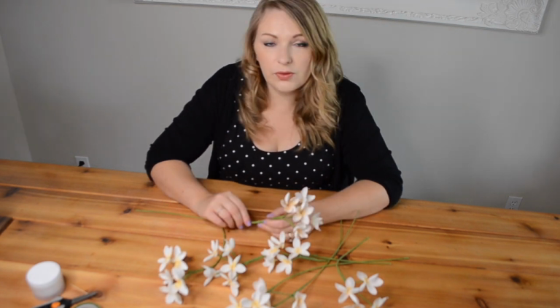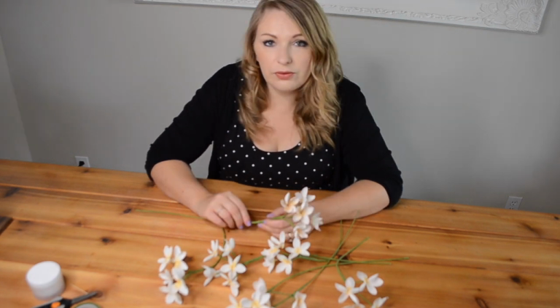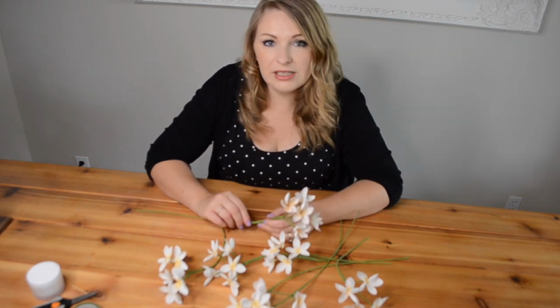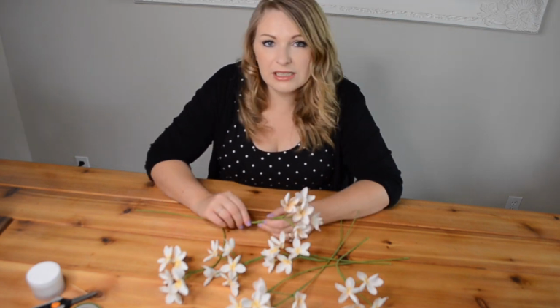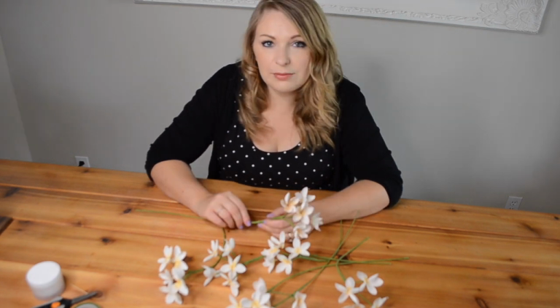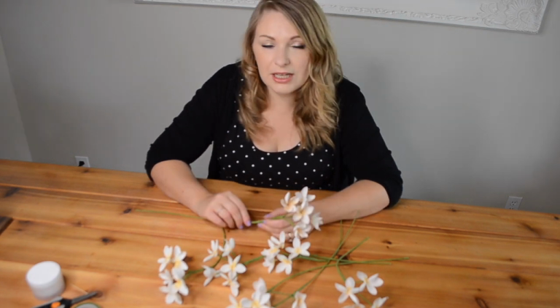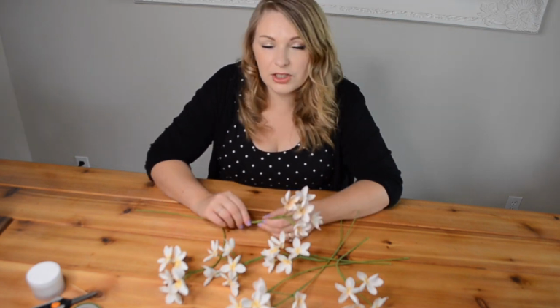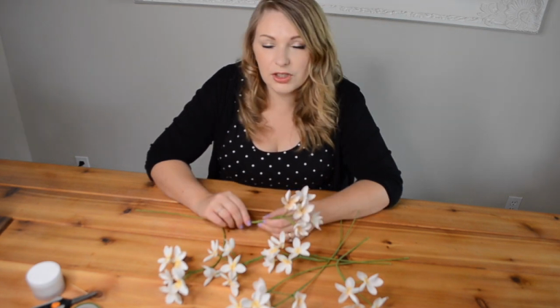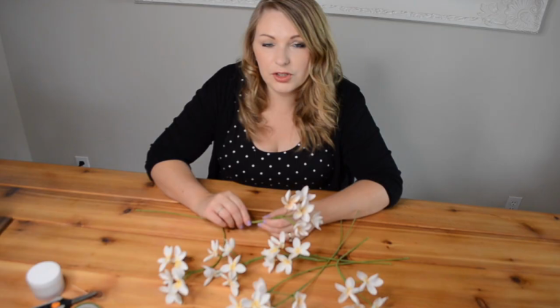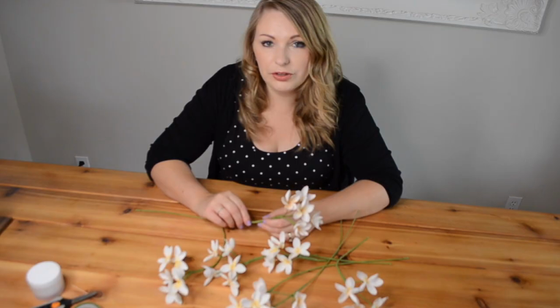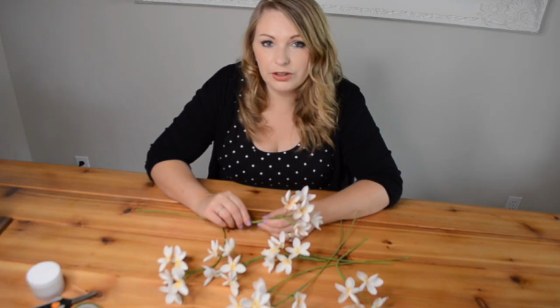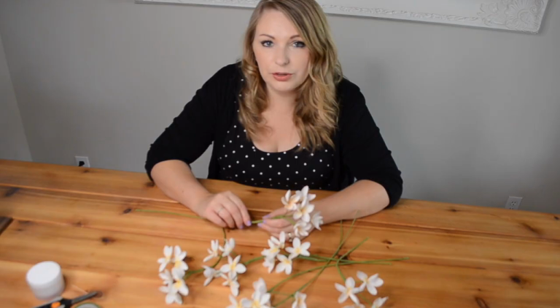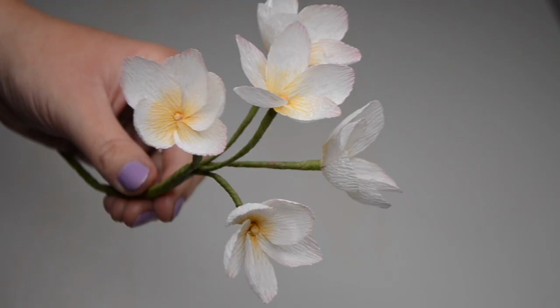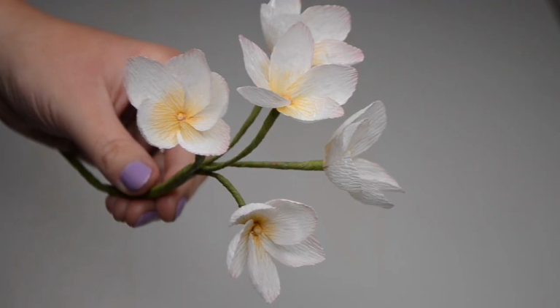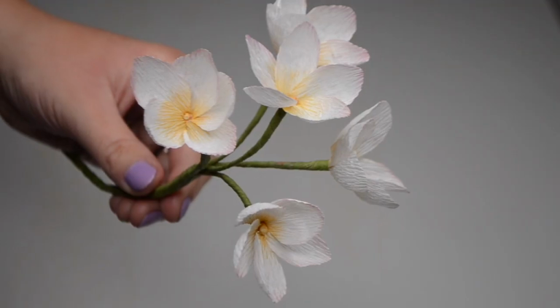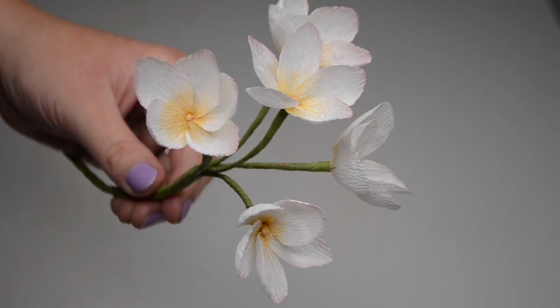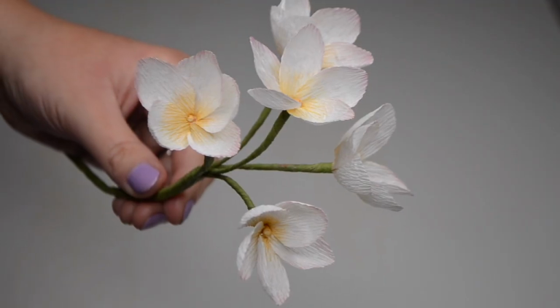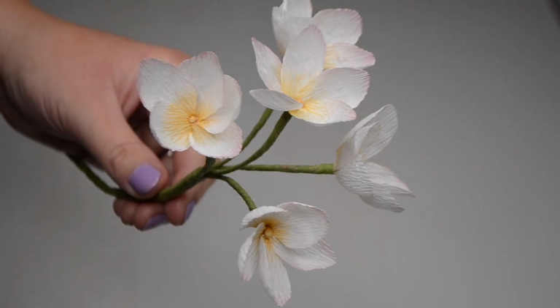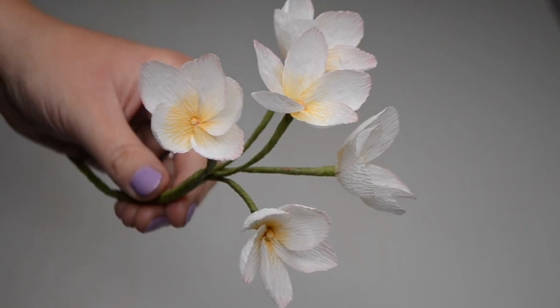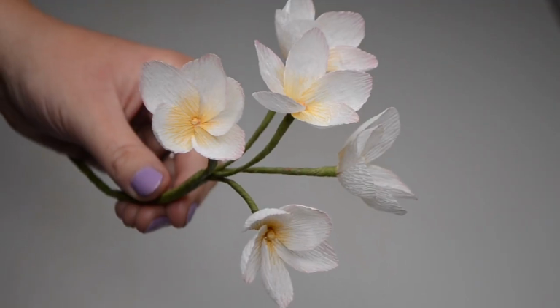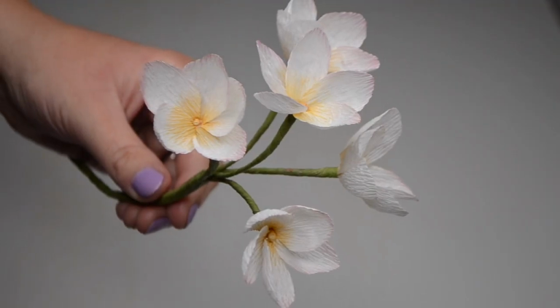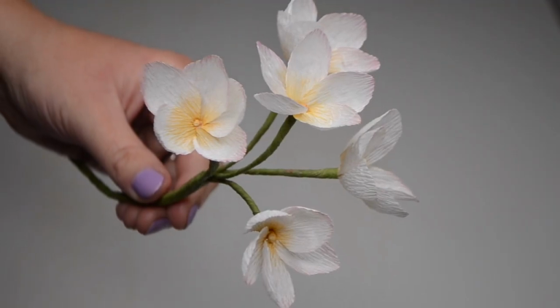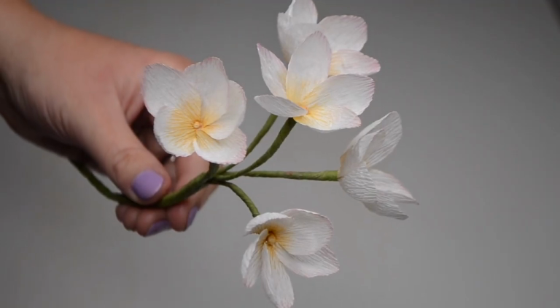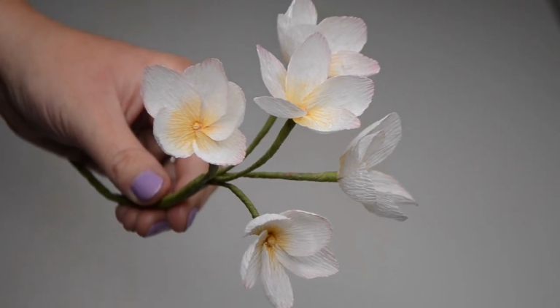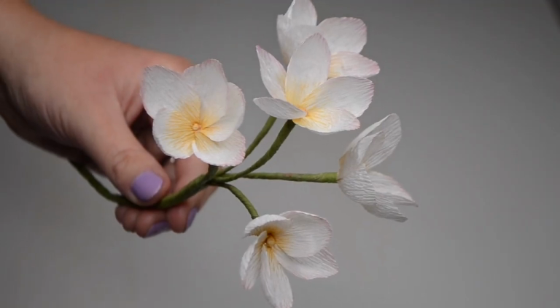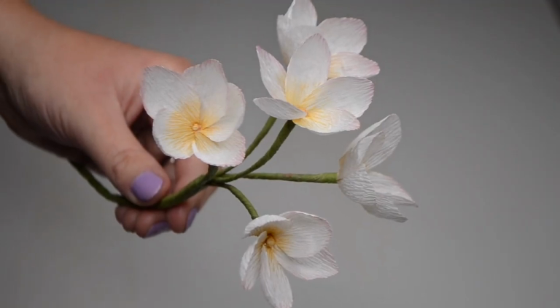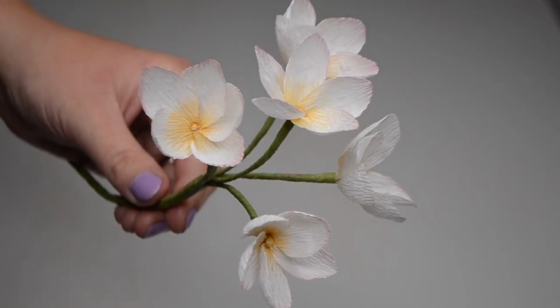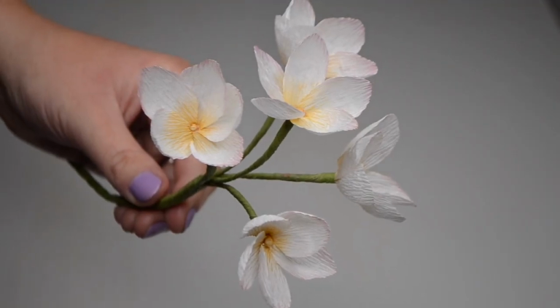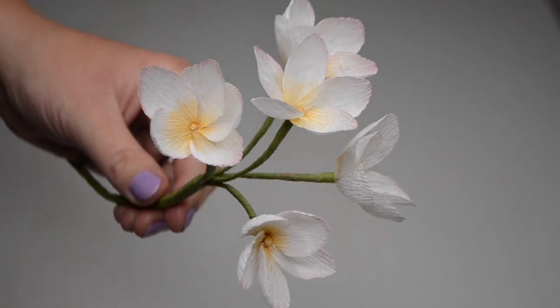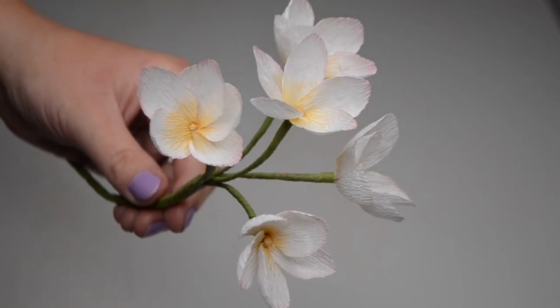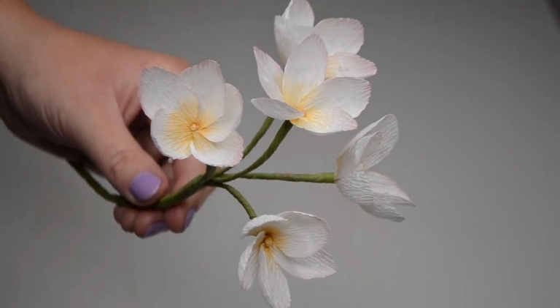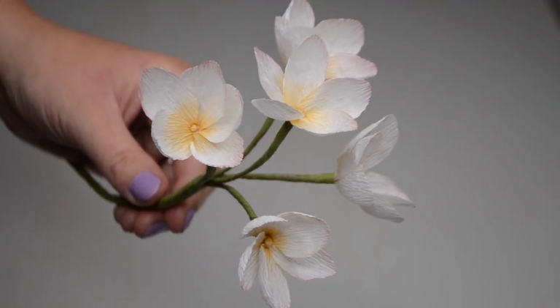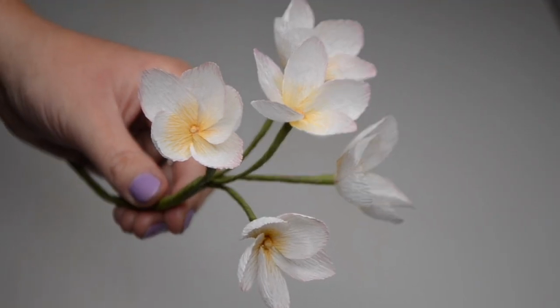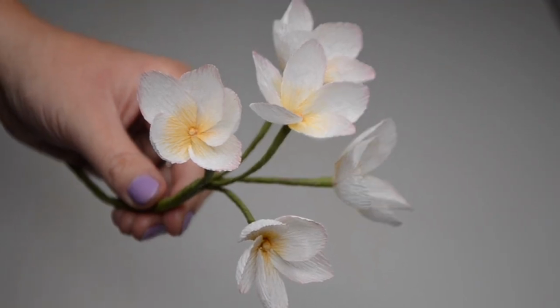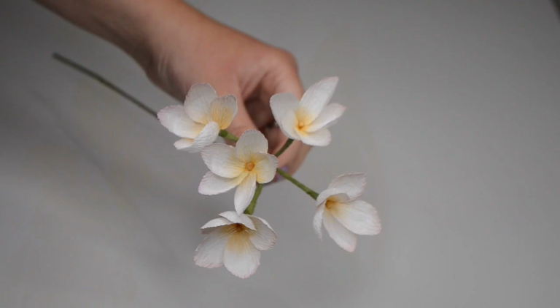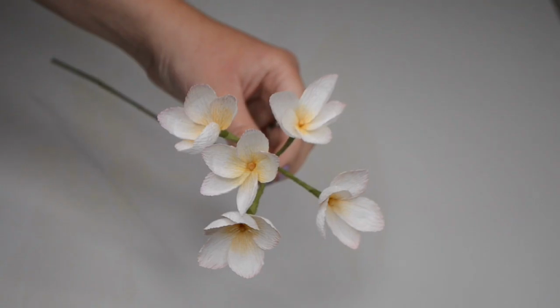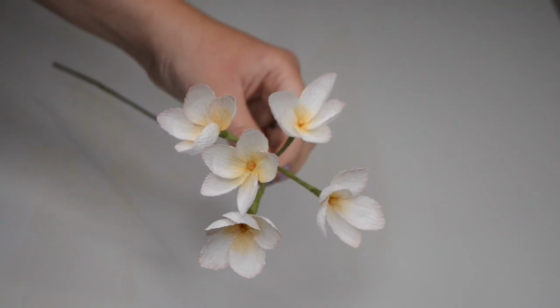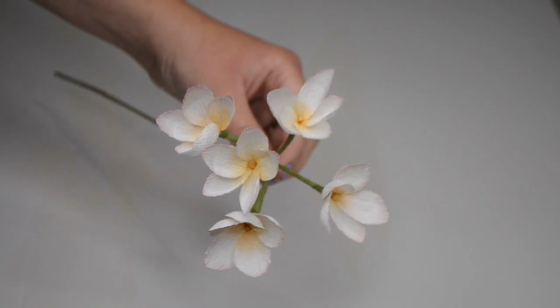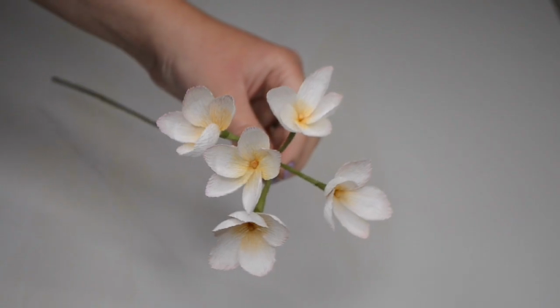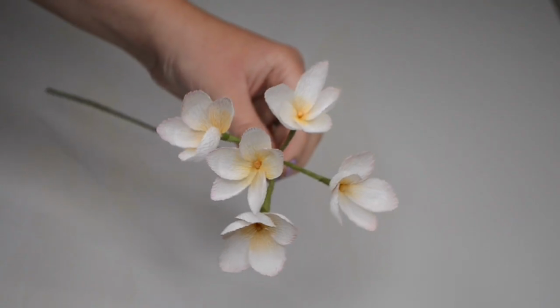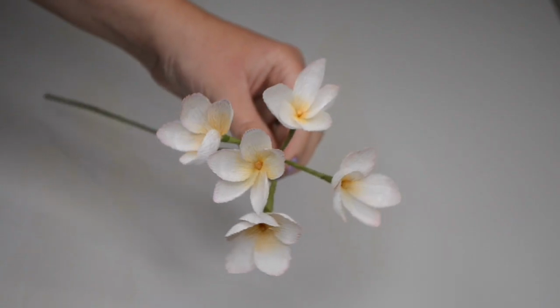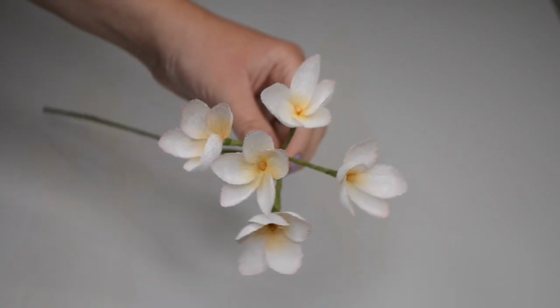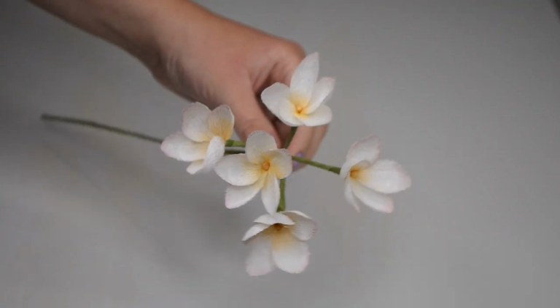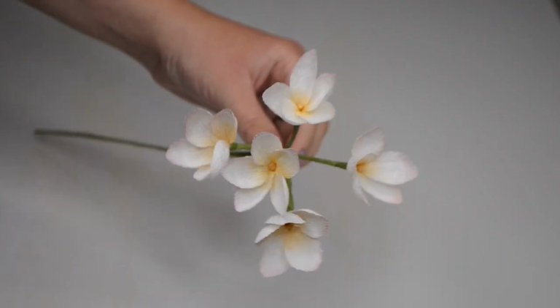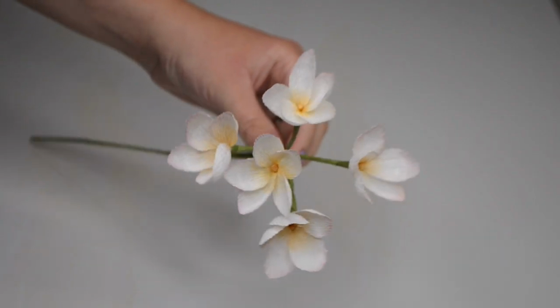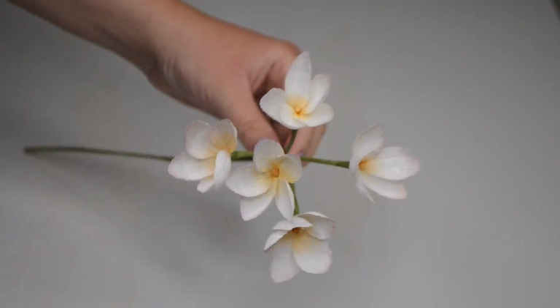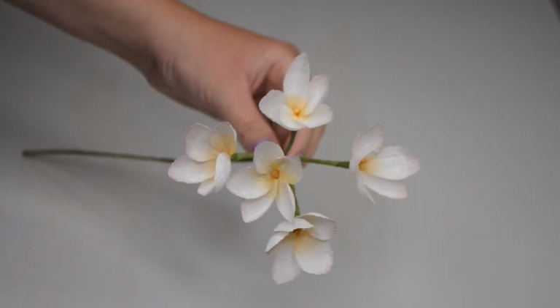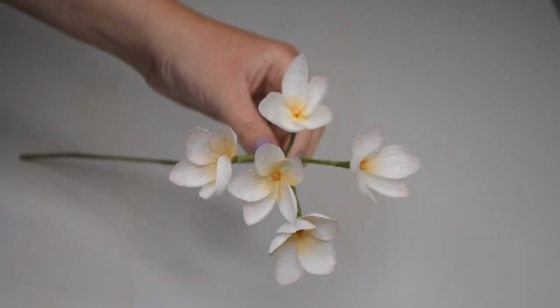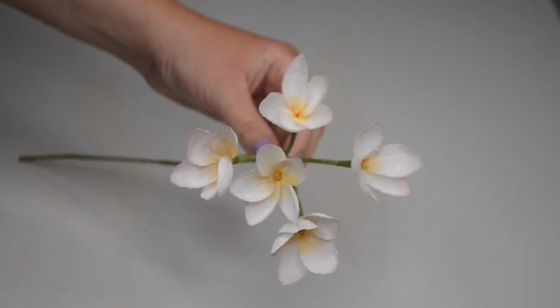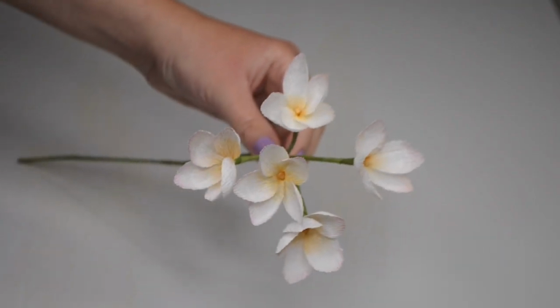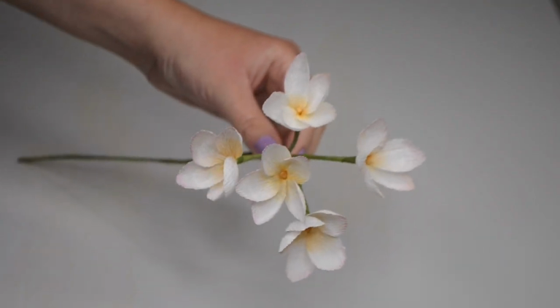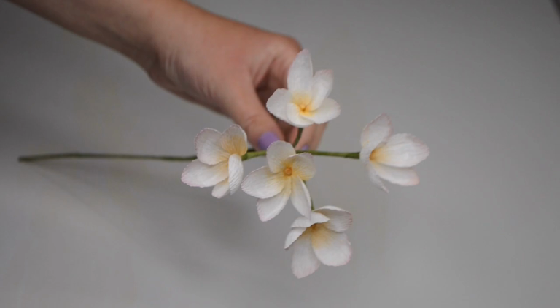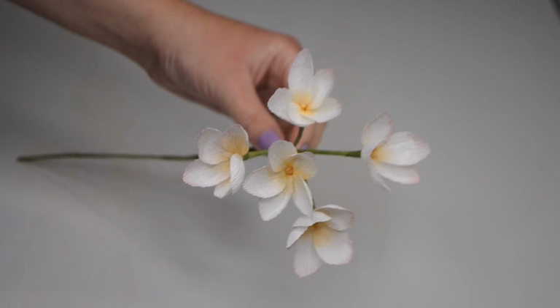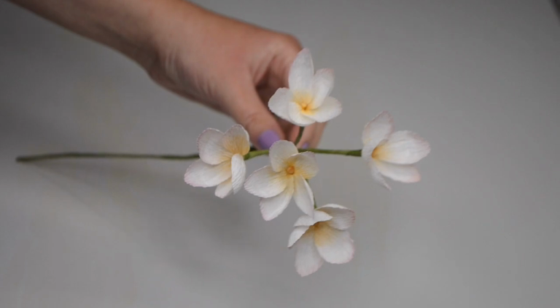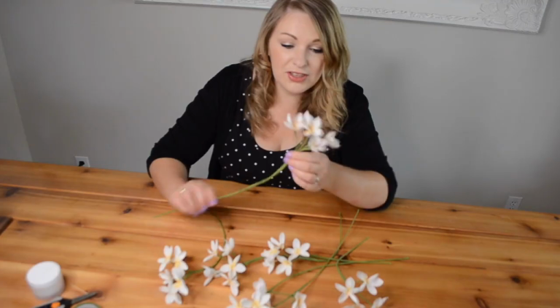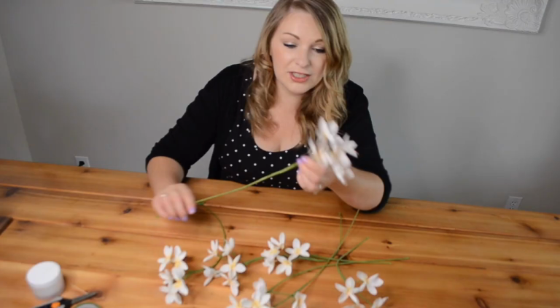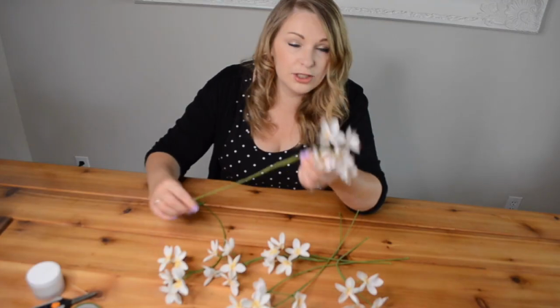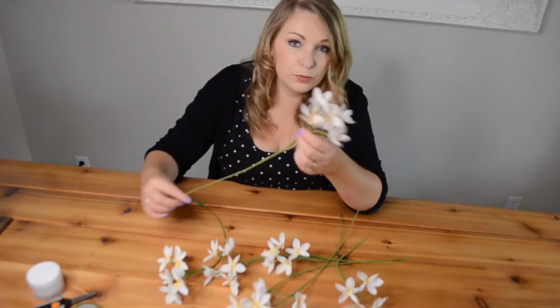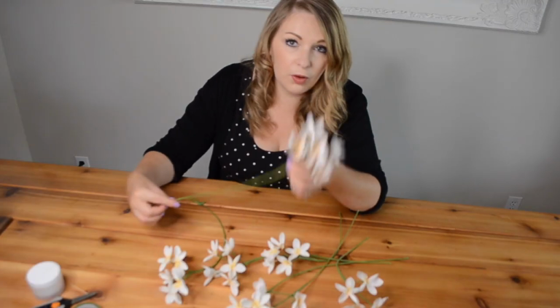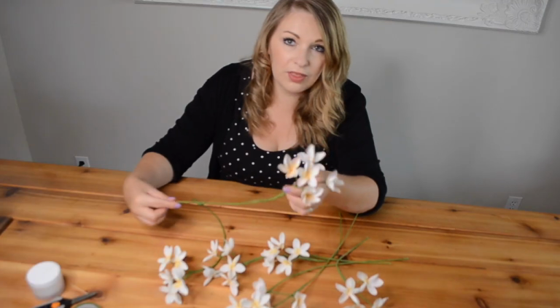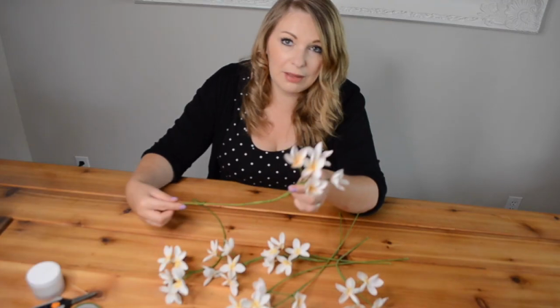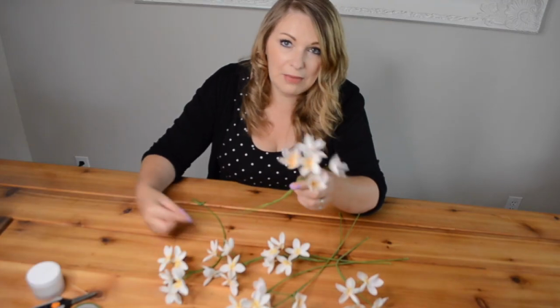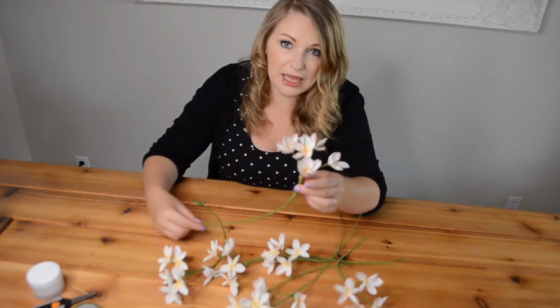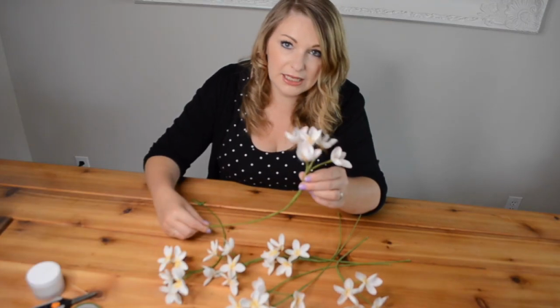I recently made a tutorial which showed you how to make a plumeria stem, or frangipani, depending on where you are in the world. This is the one that I made.